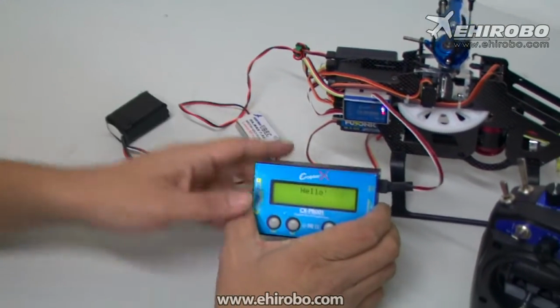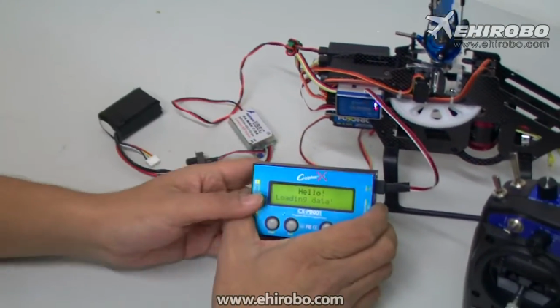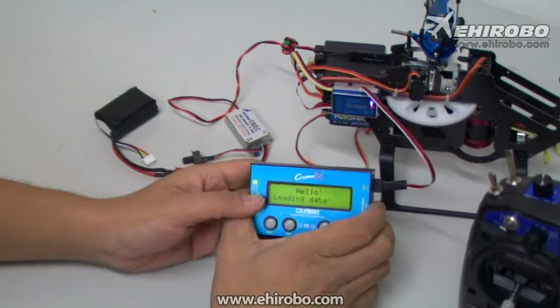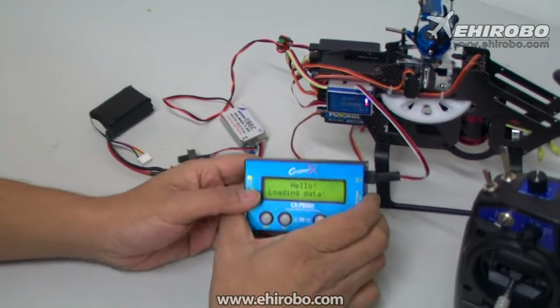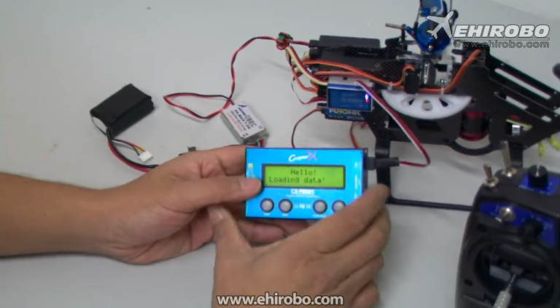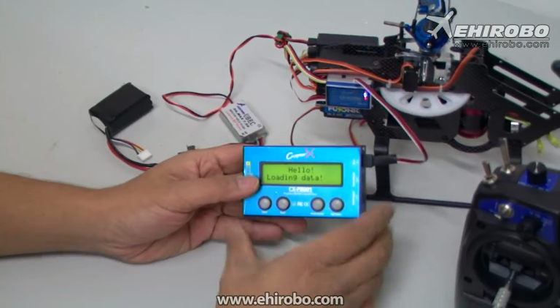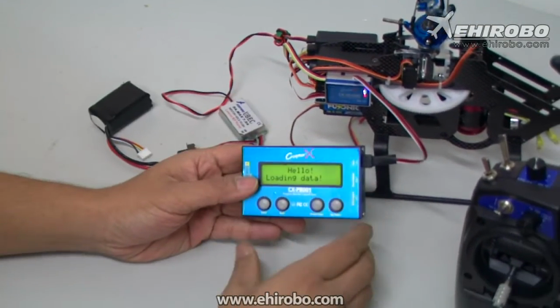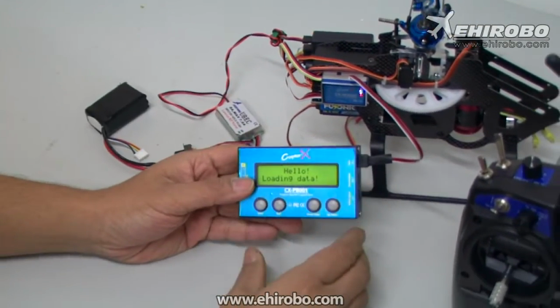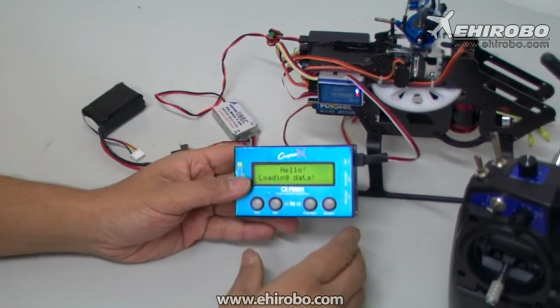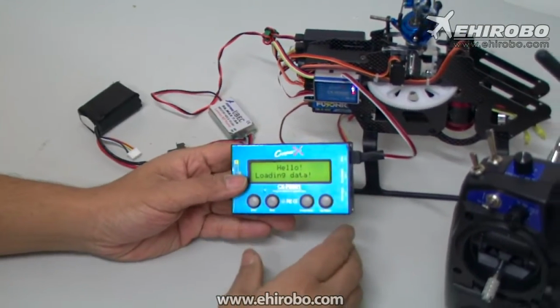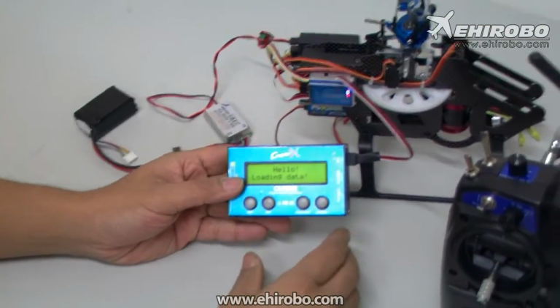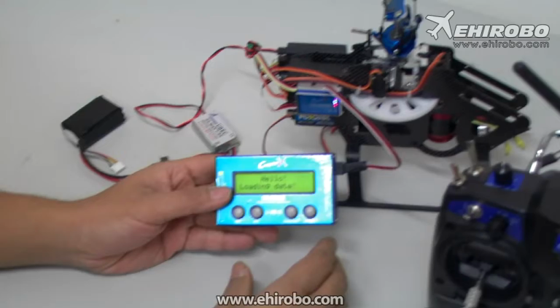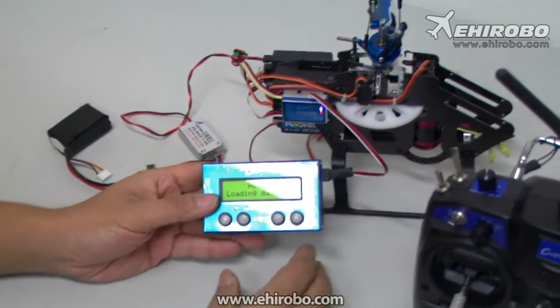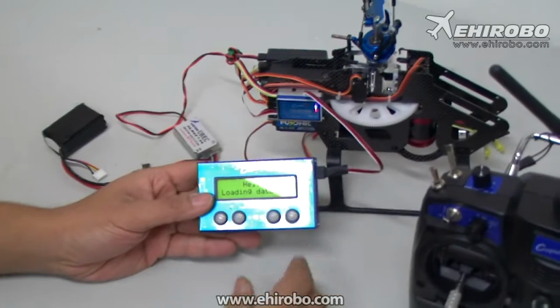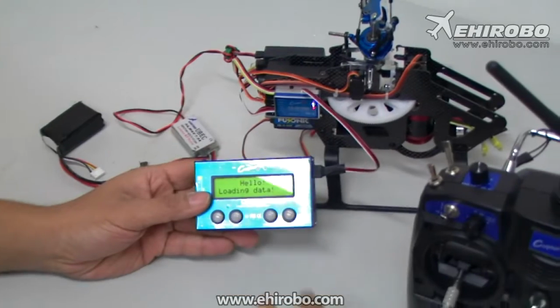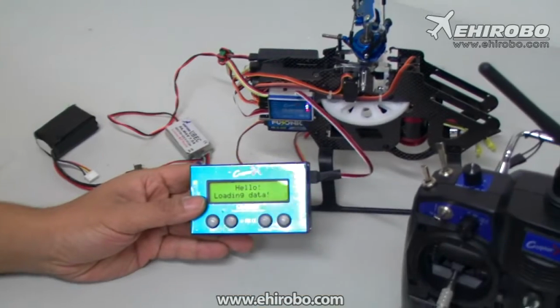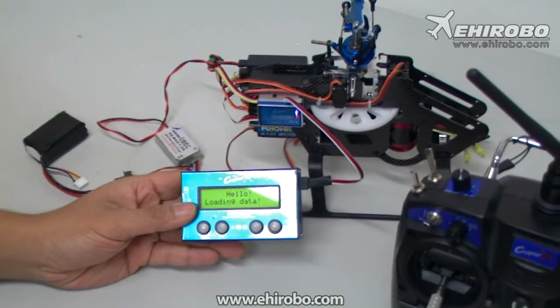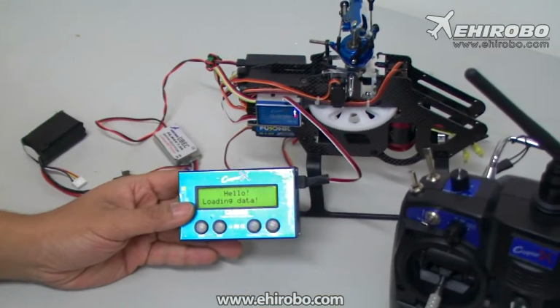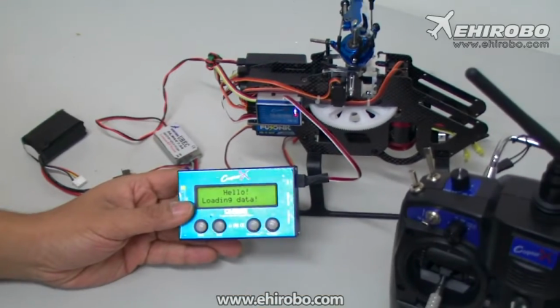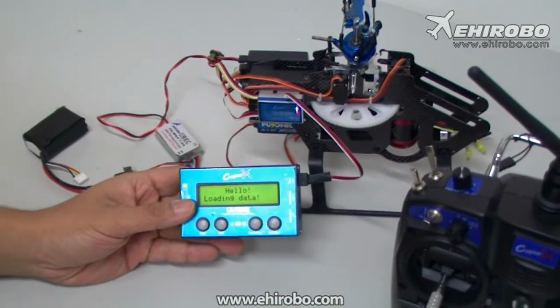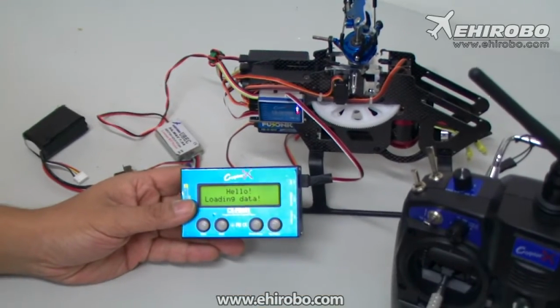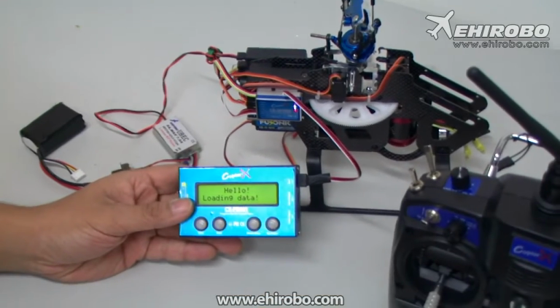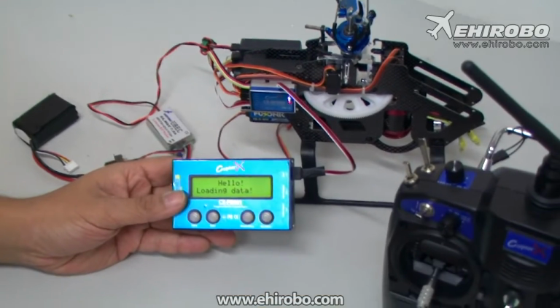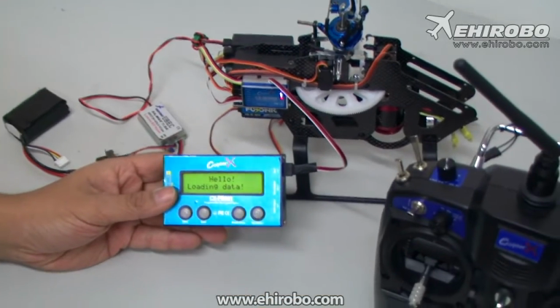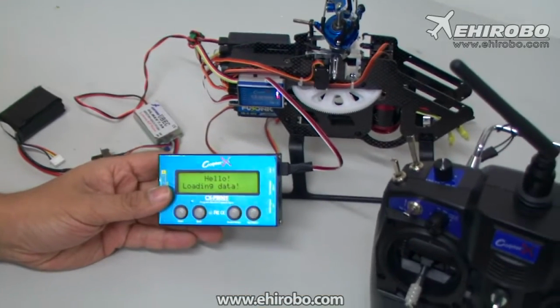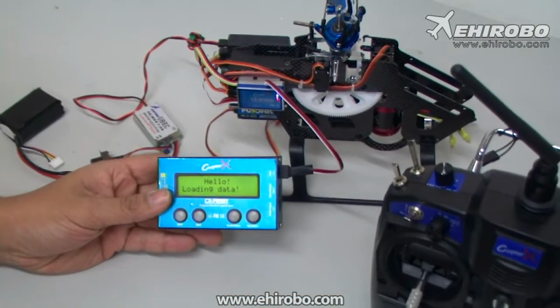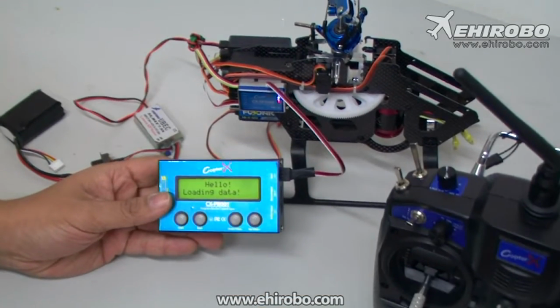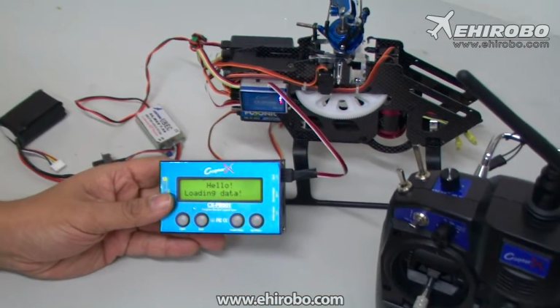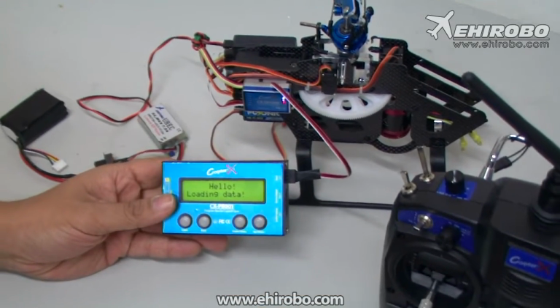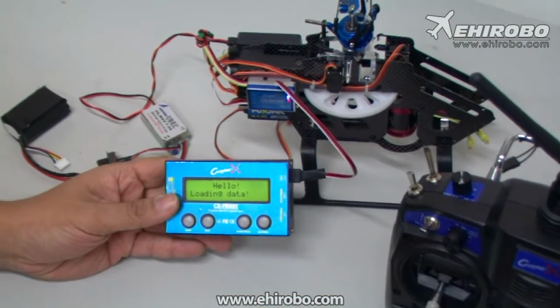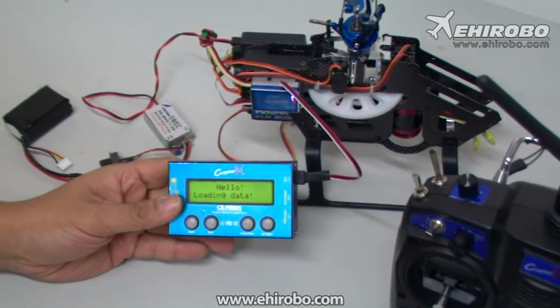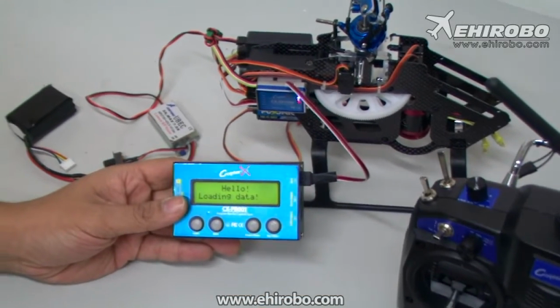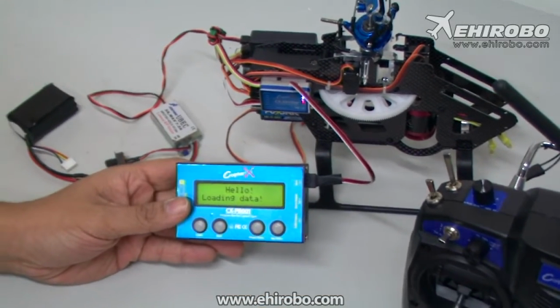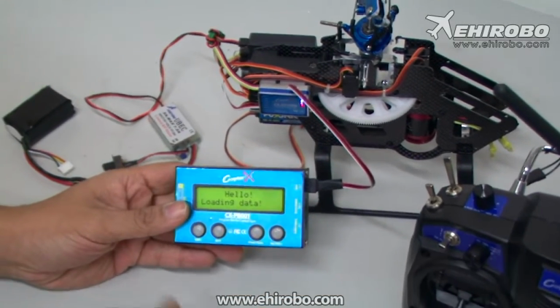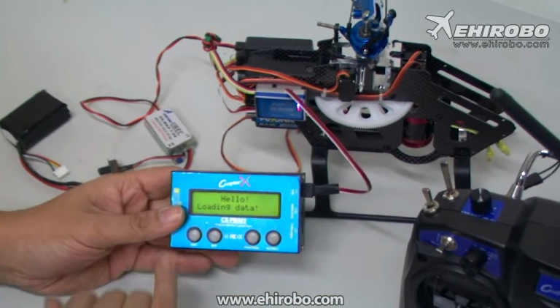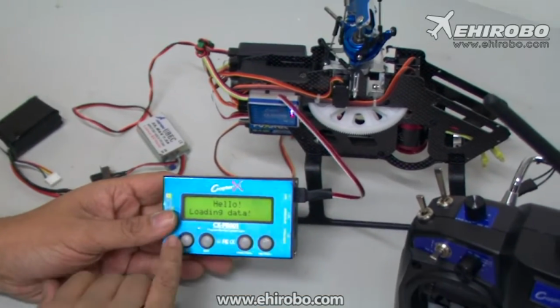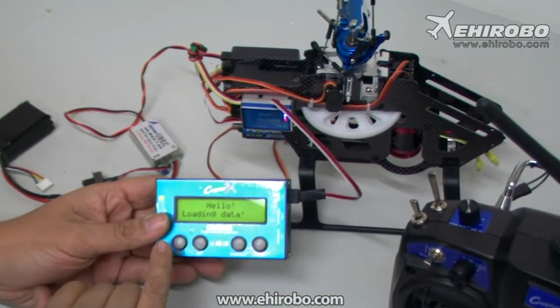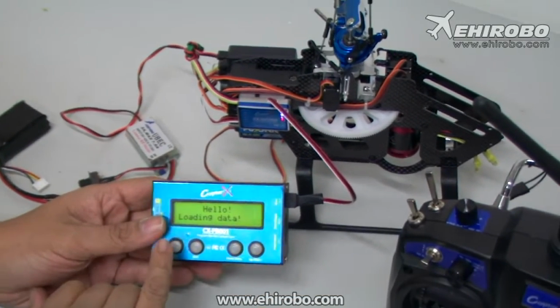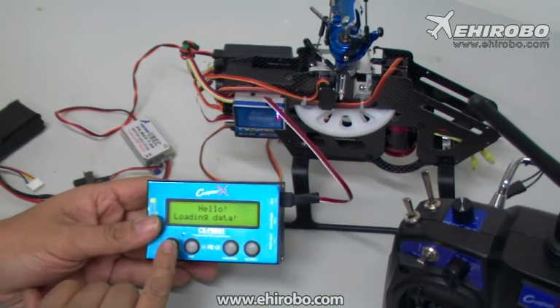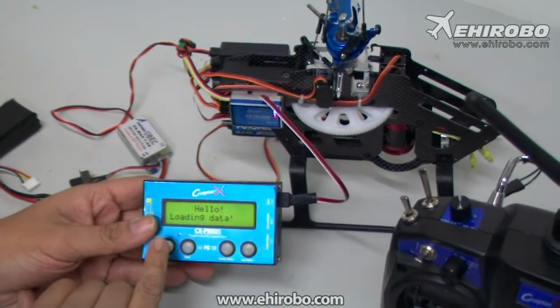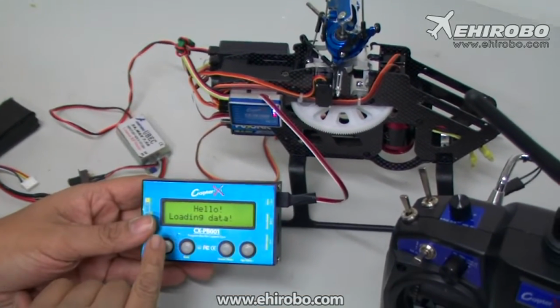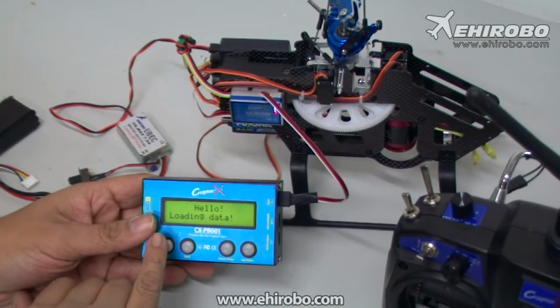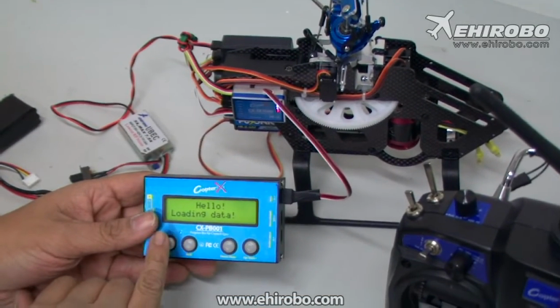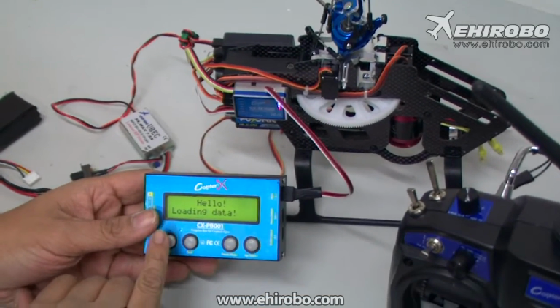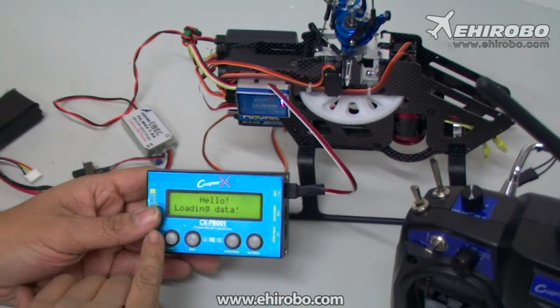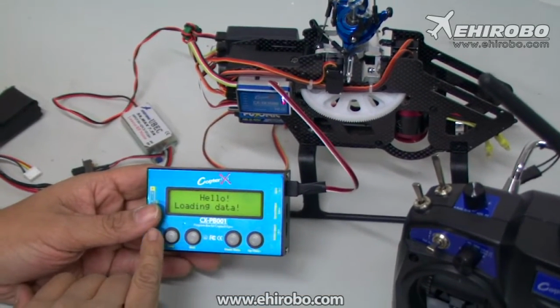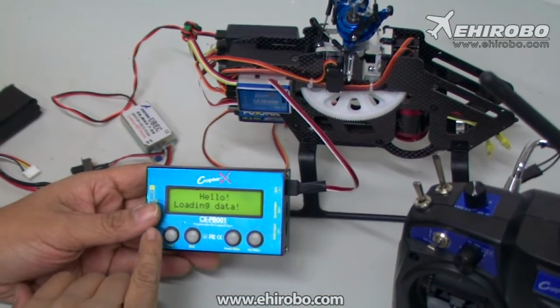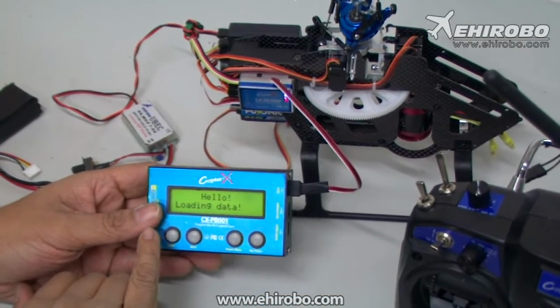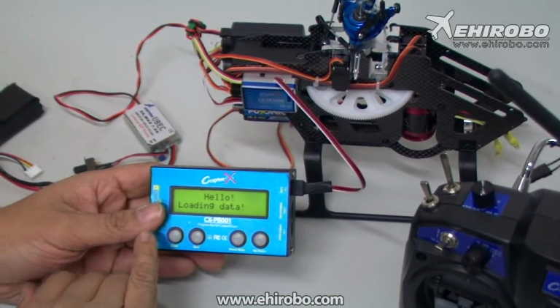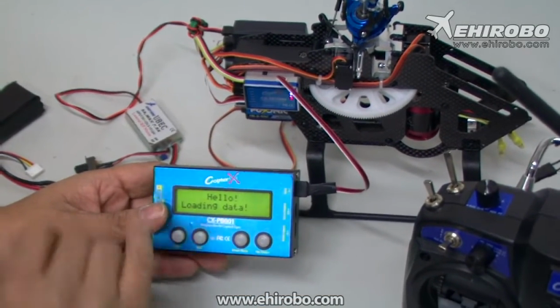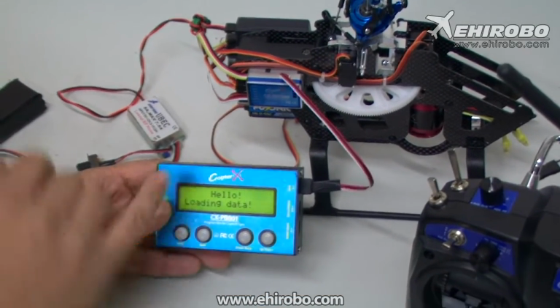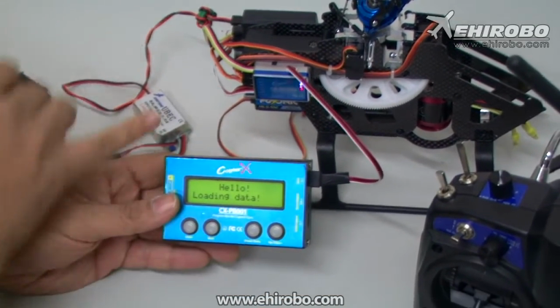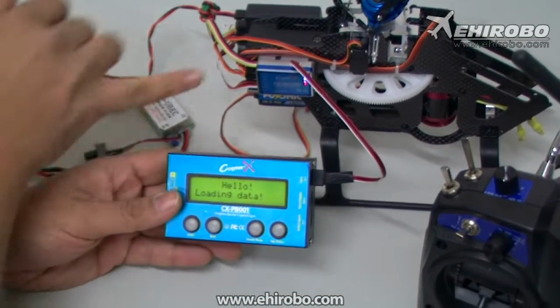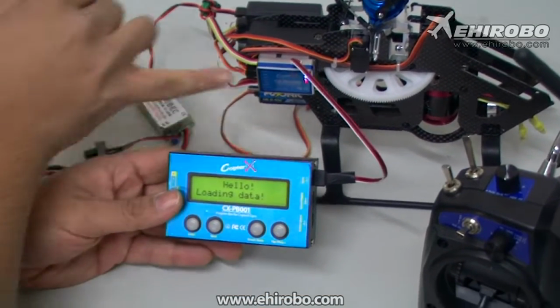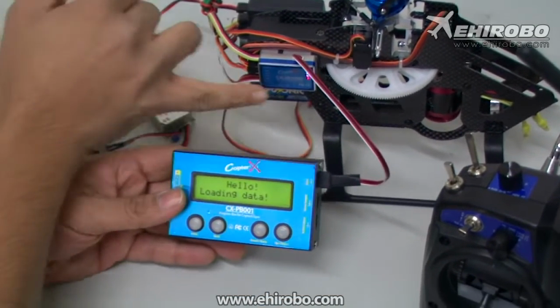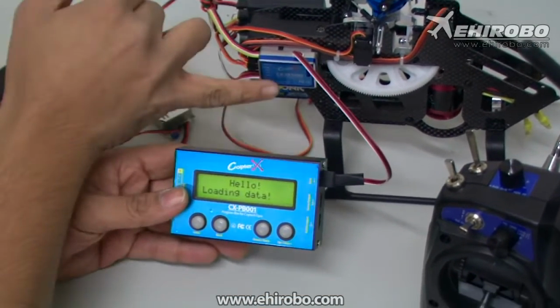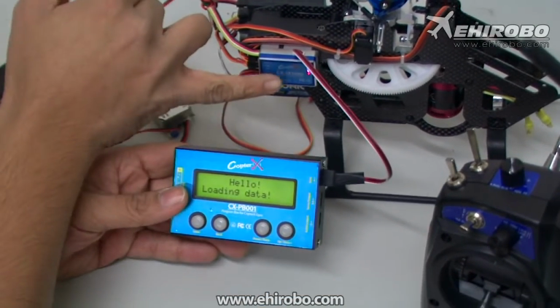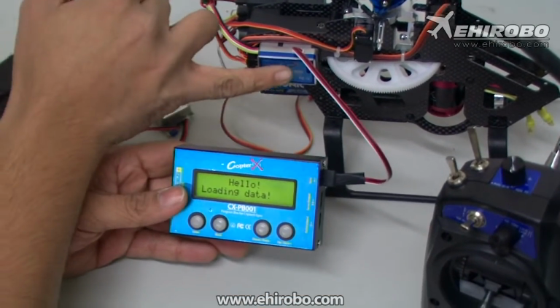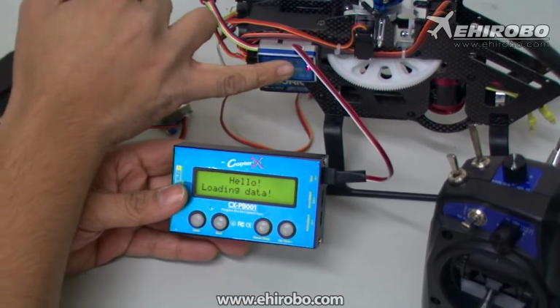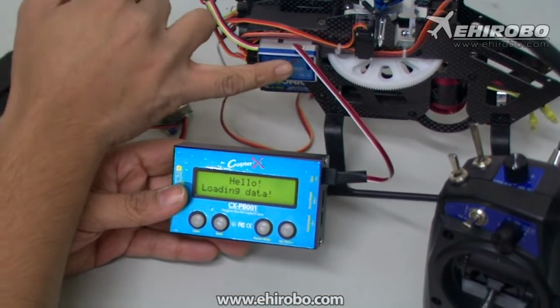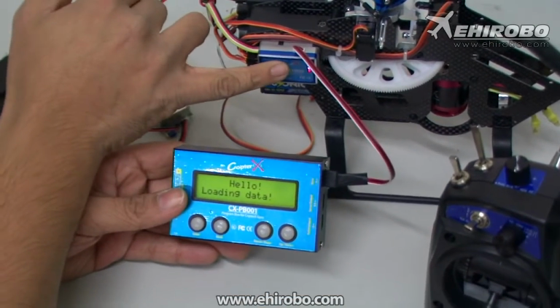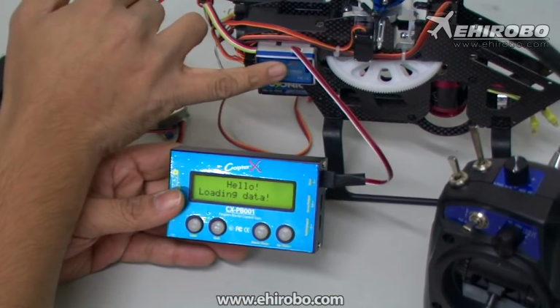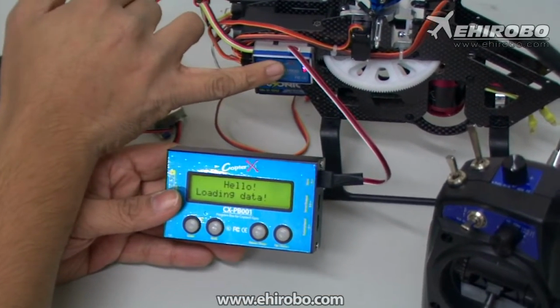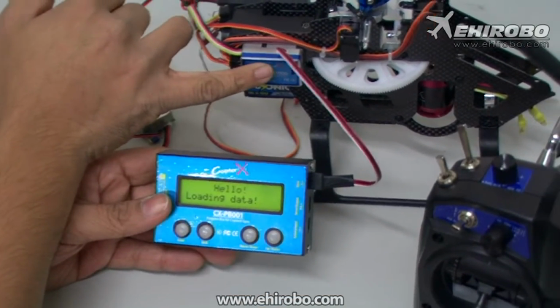Once powered on, it will say 'Hello', load data, and then start flashing.